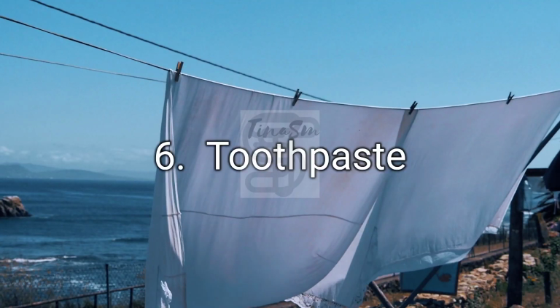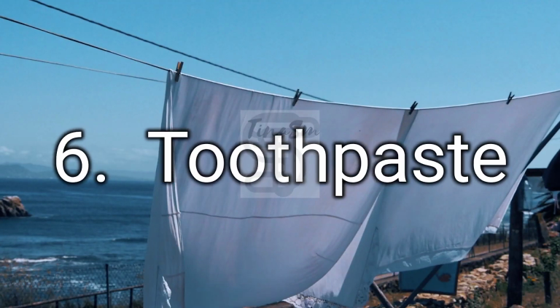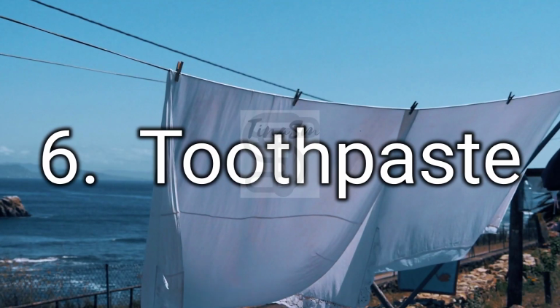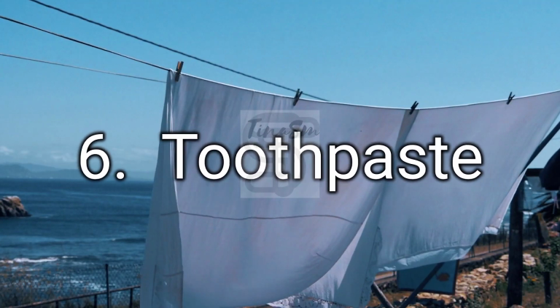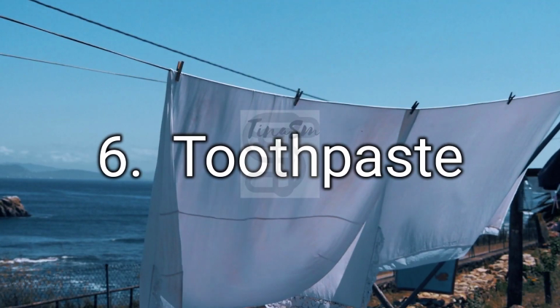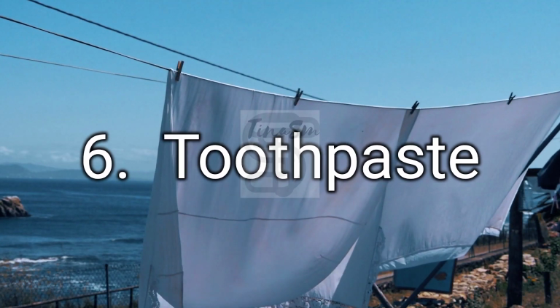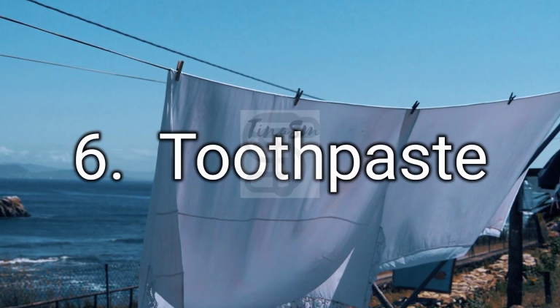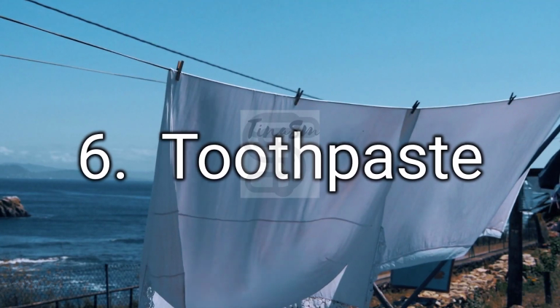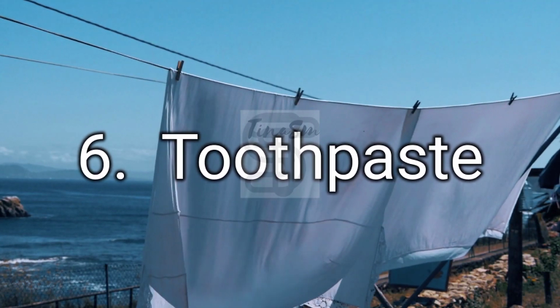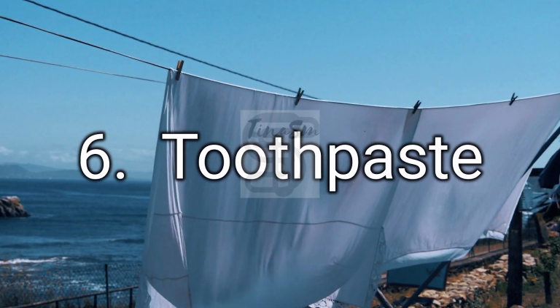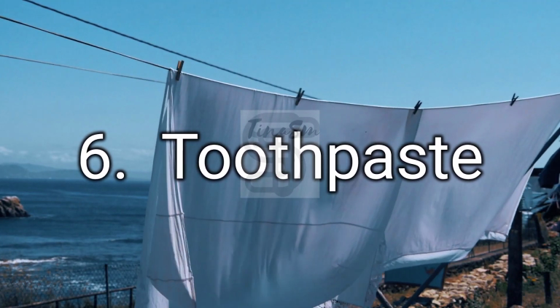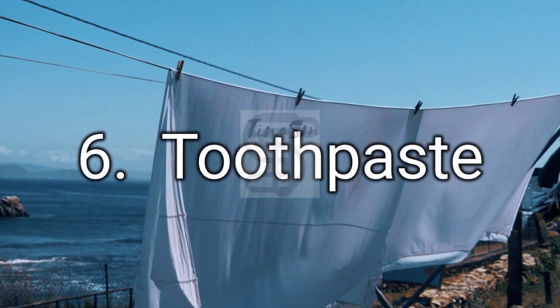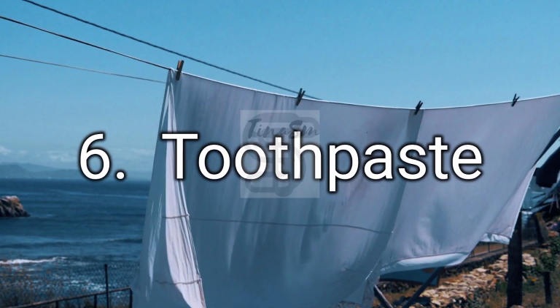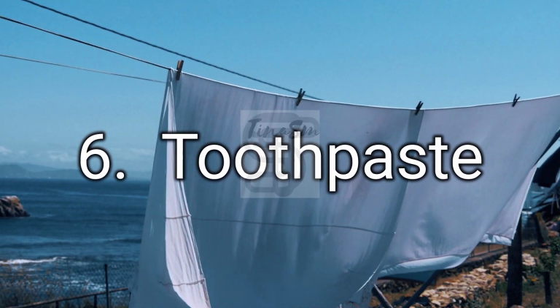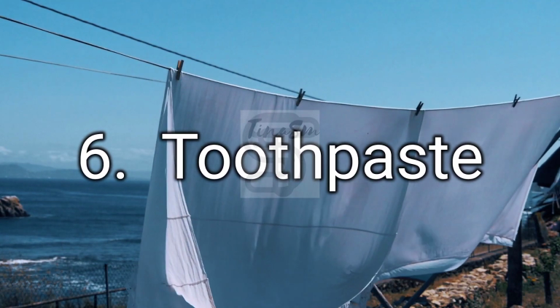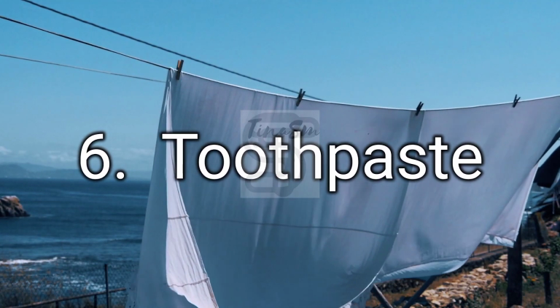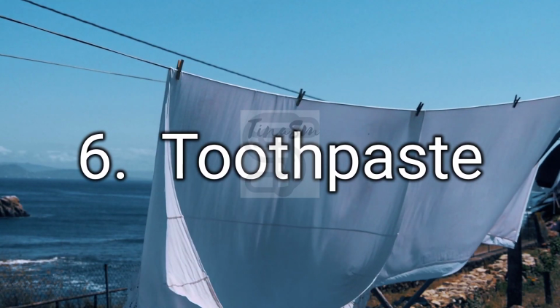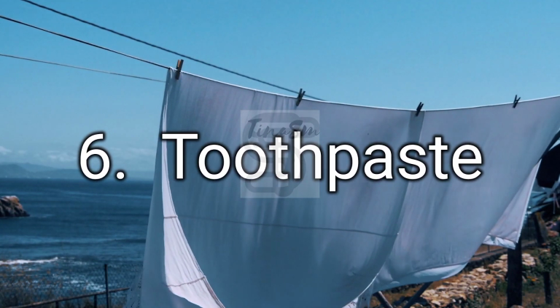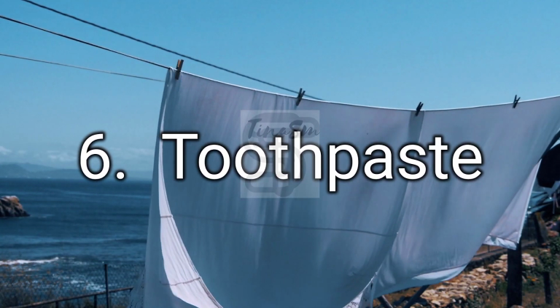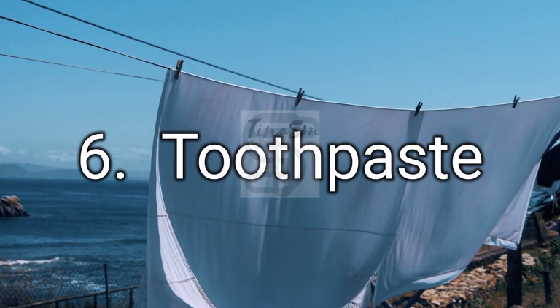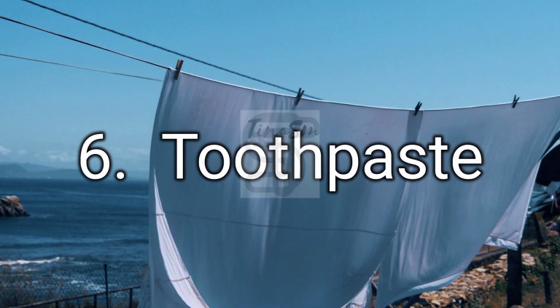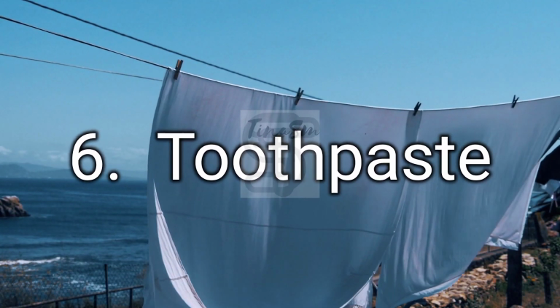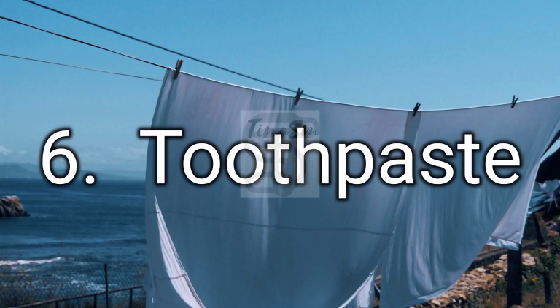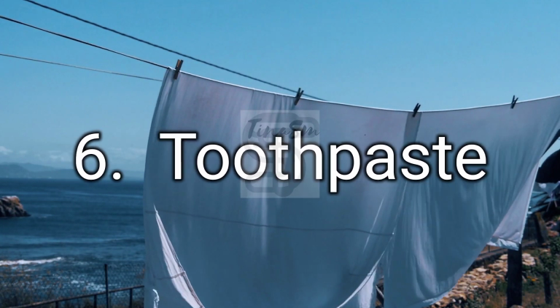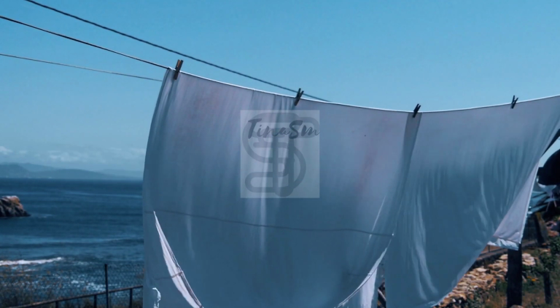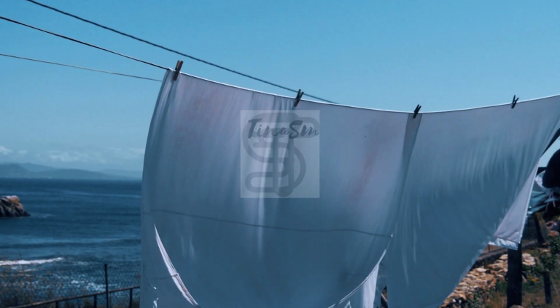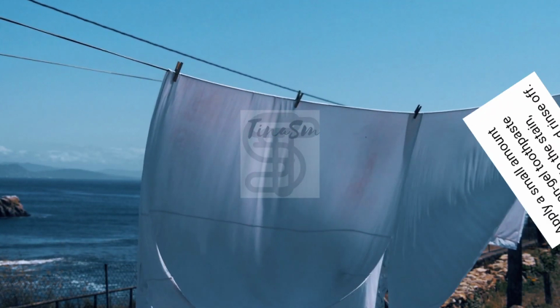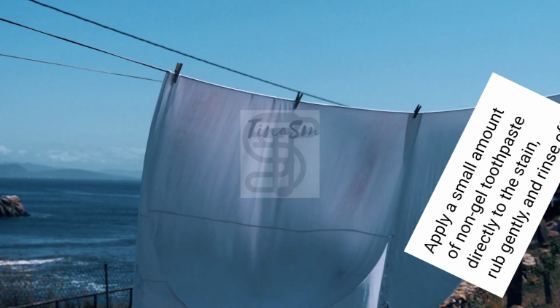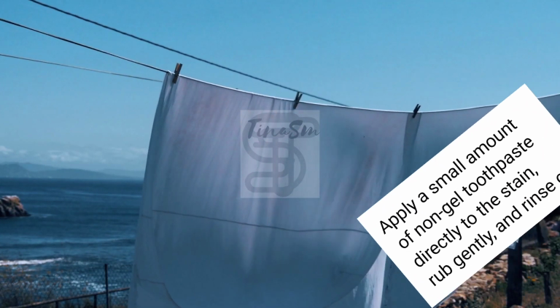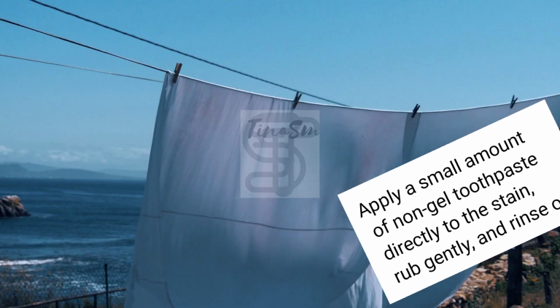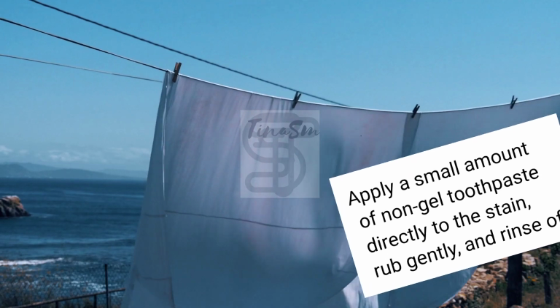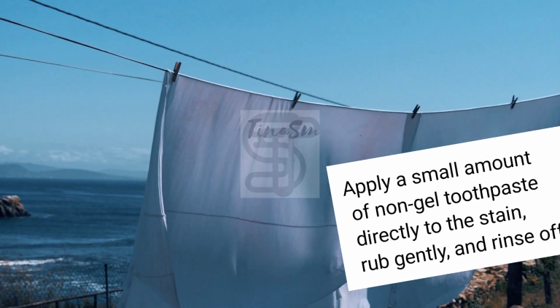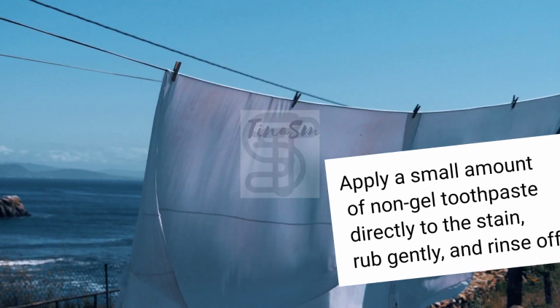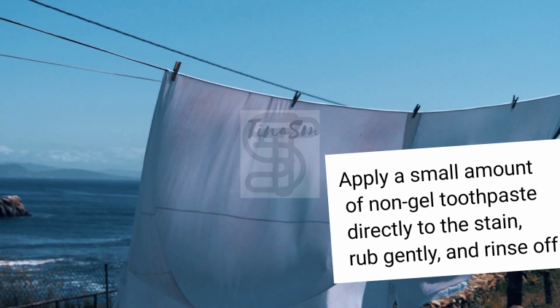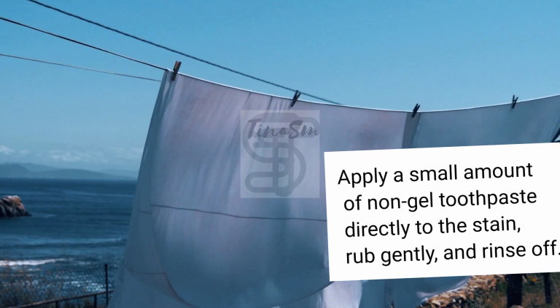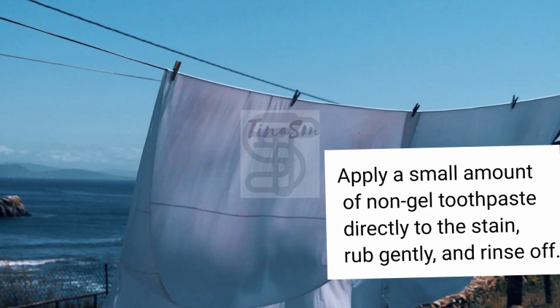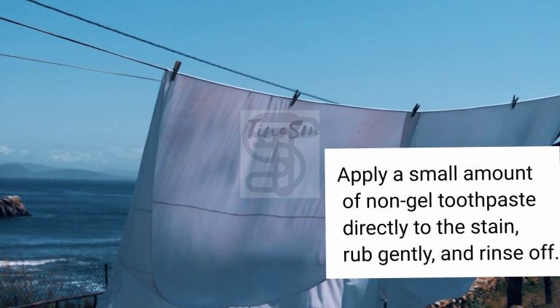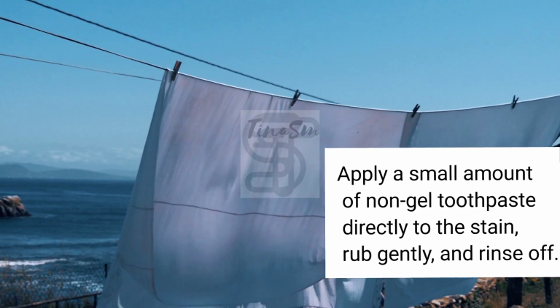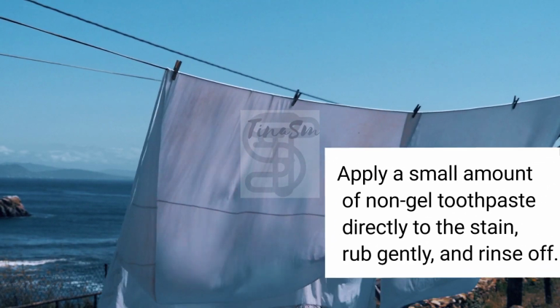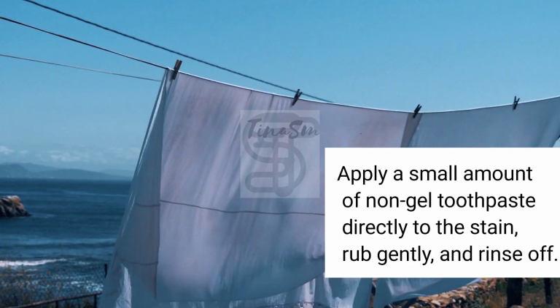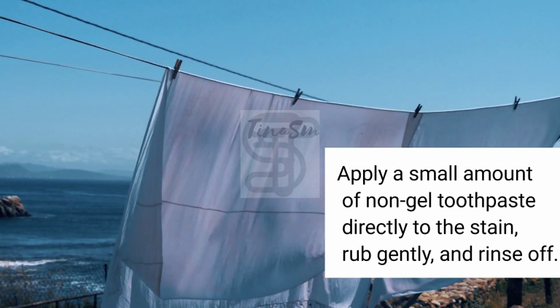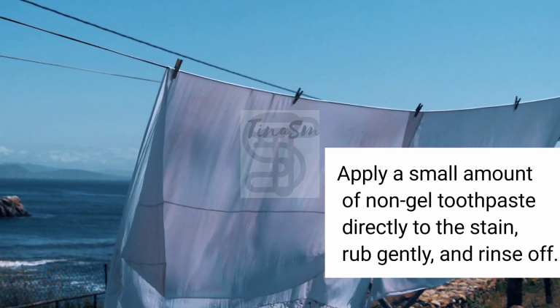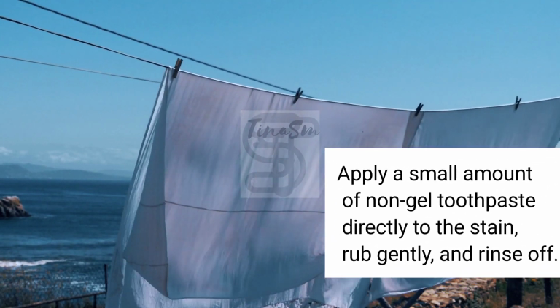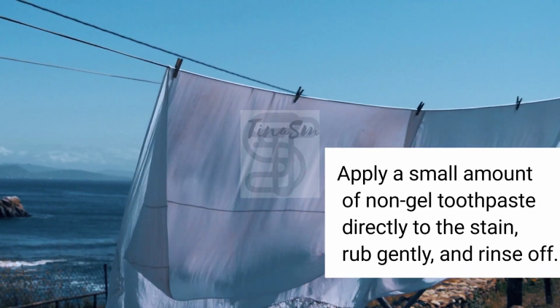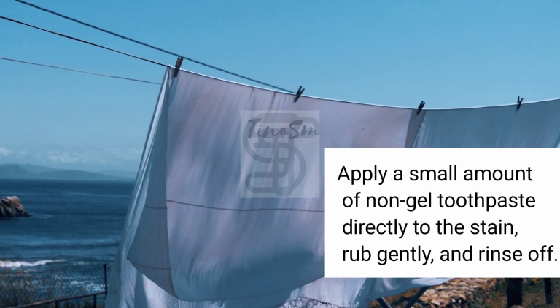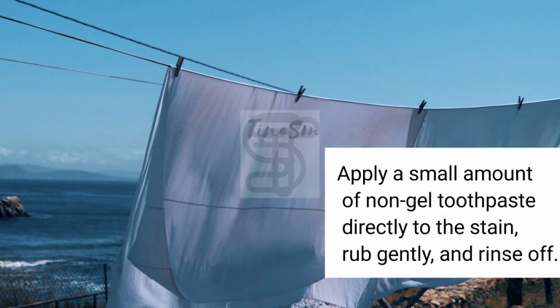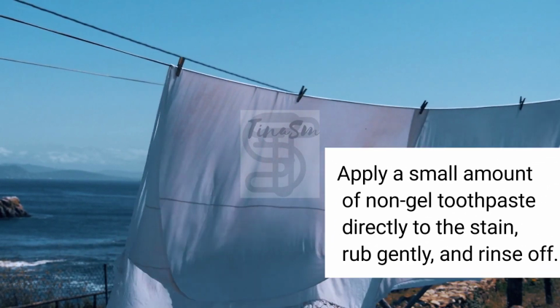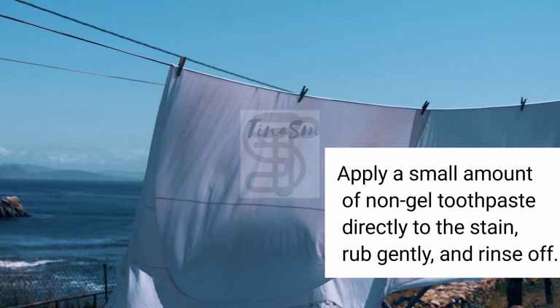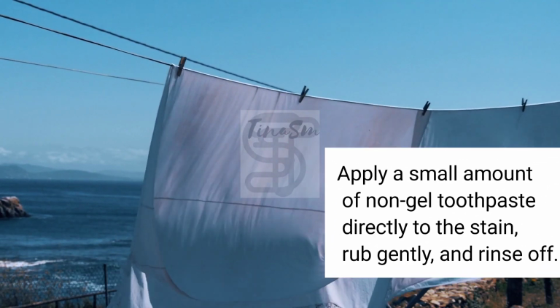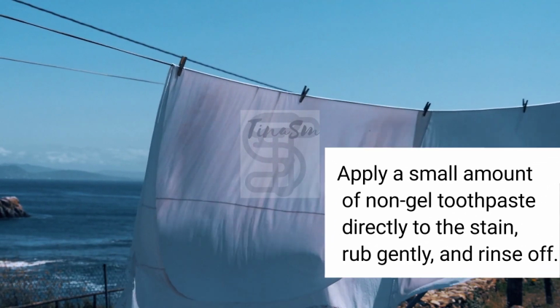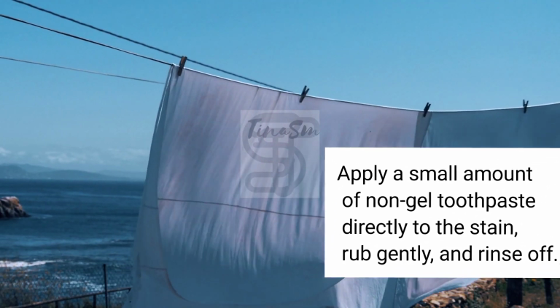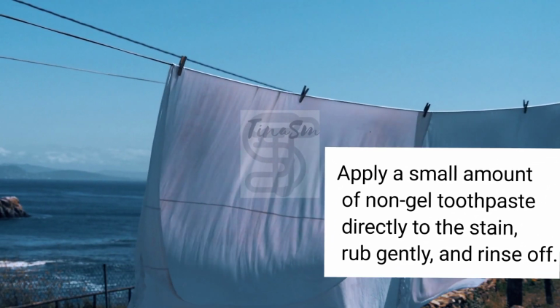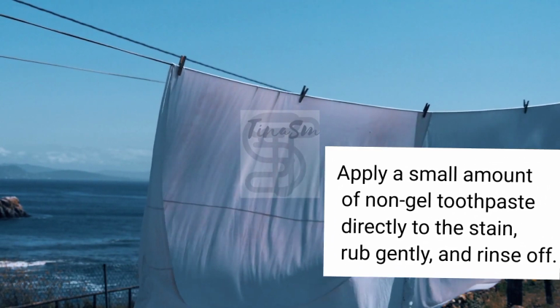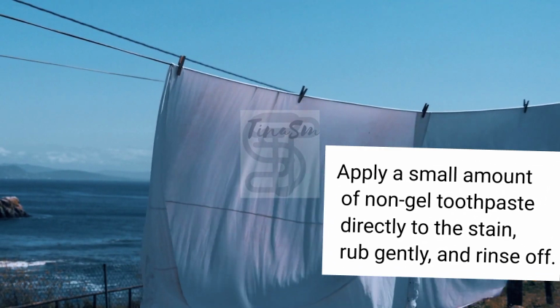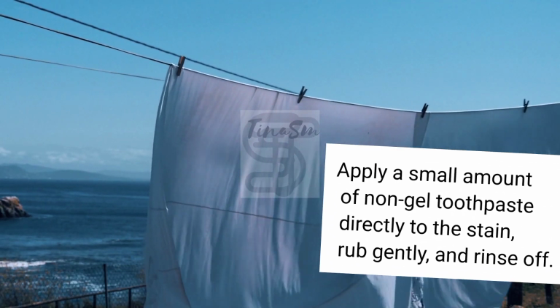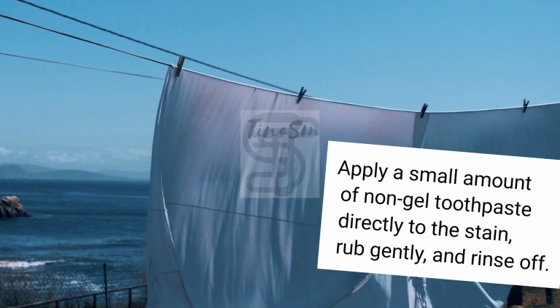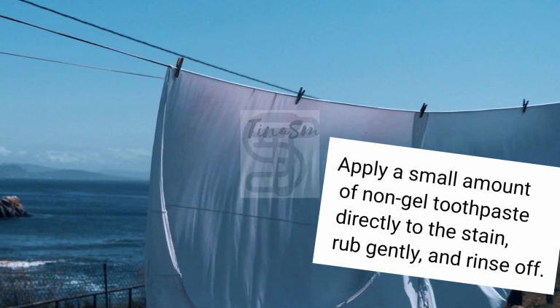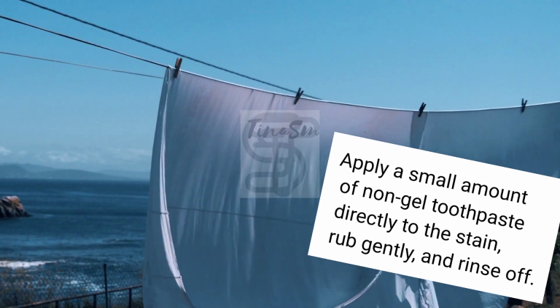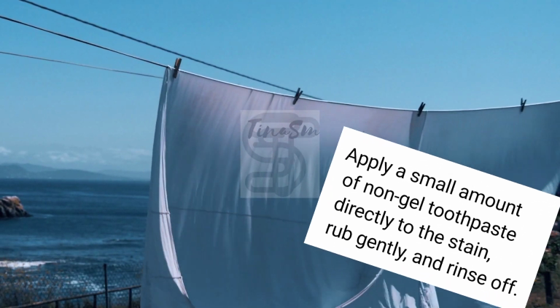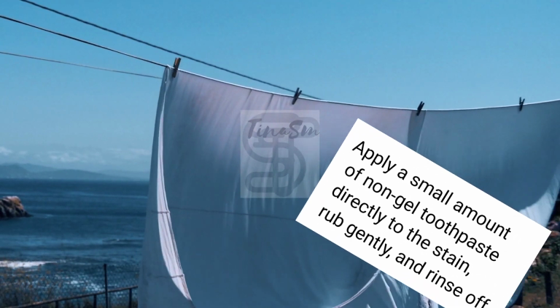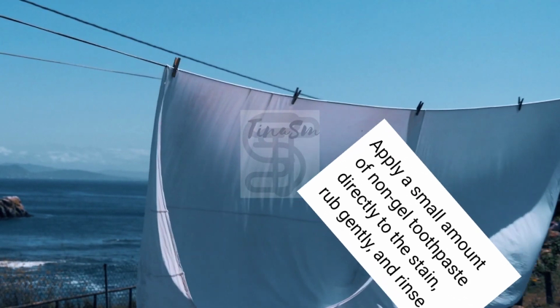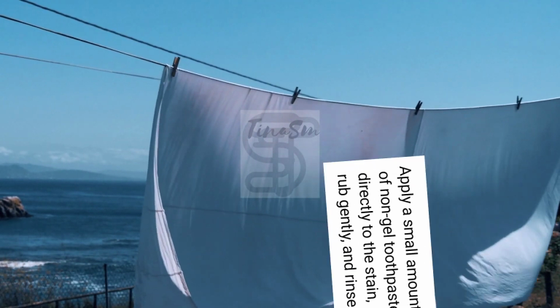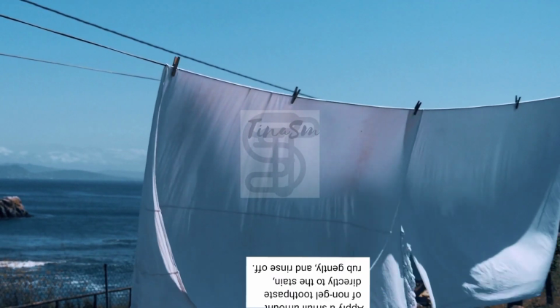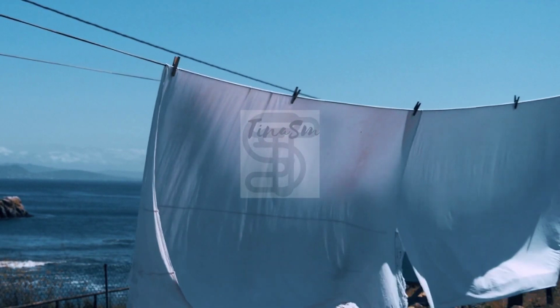6. Toothpaste. Apply a small amount of non-gel toothpaste directly to the stain, rub gently, and rinse off.